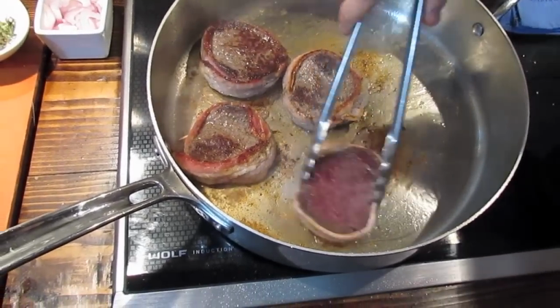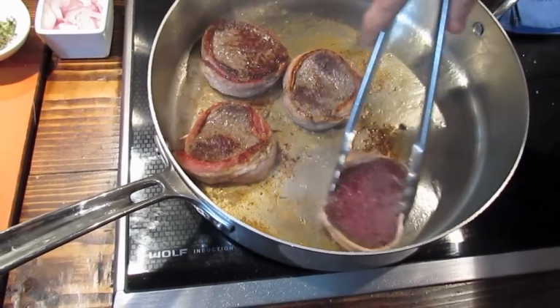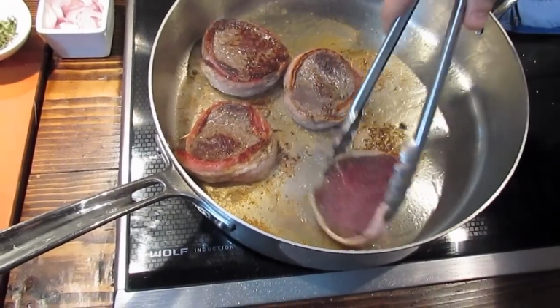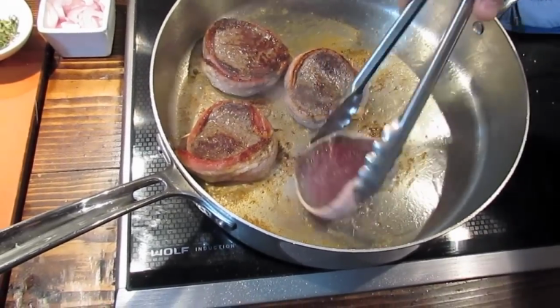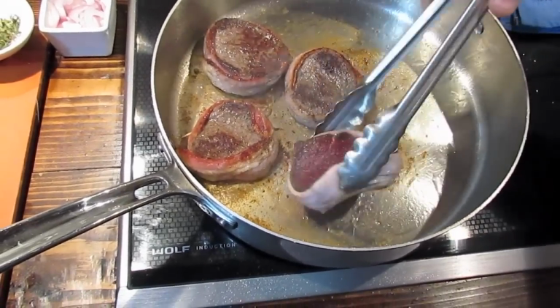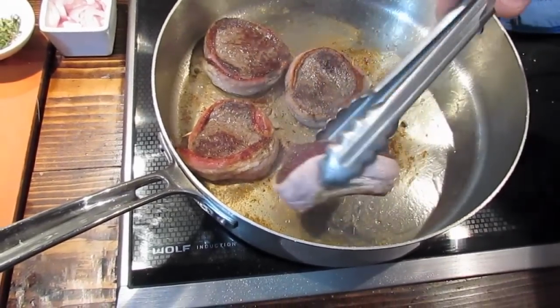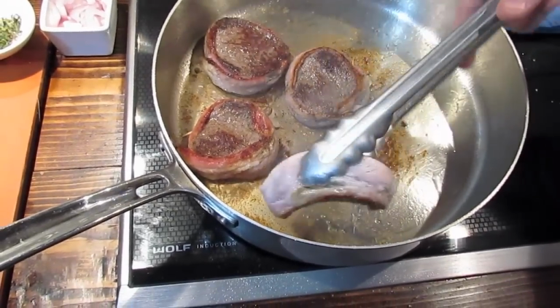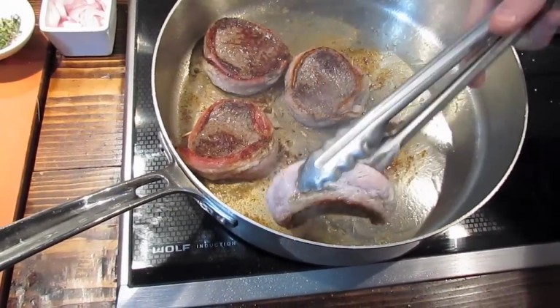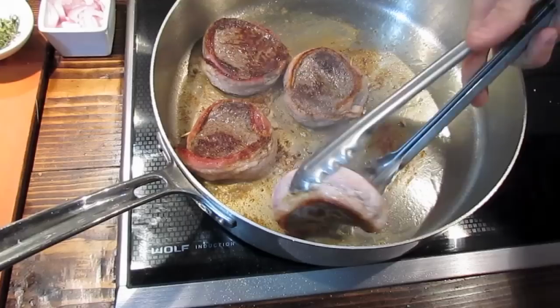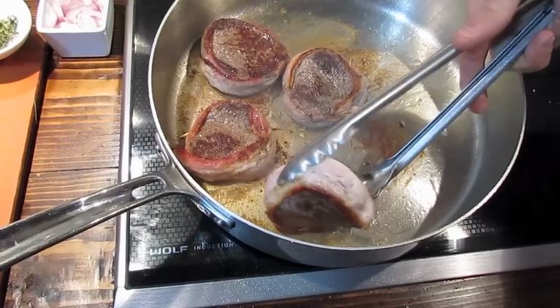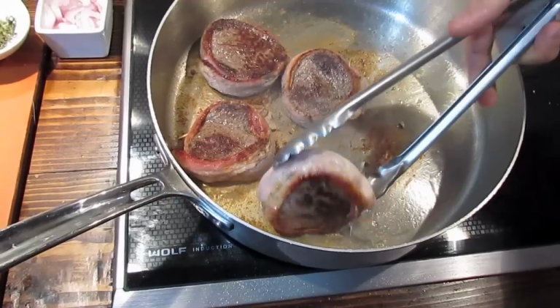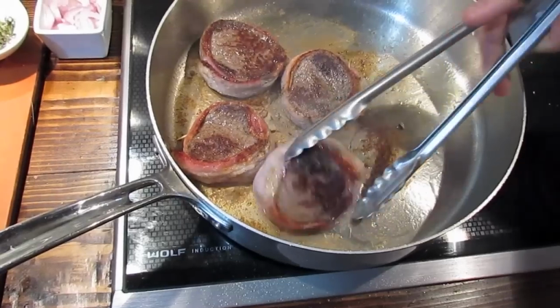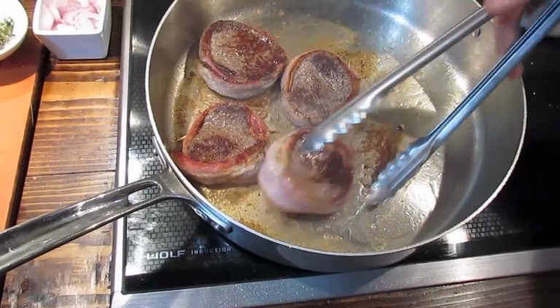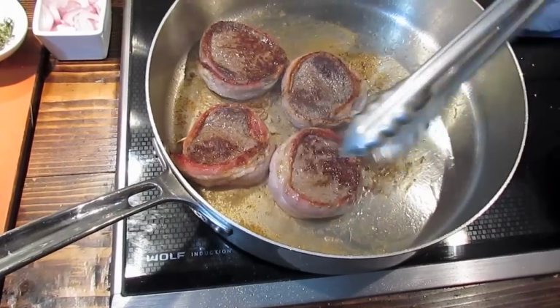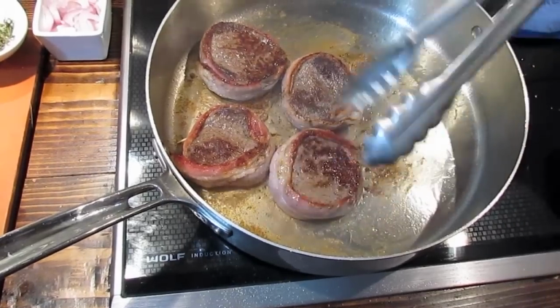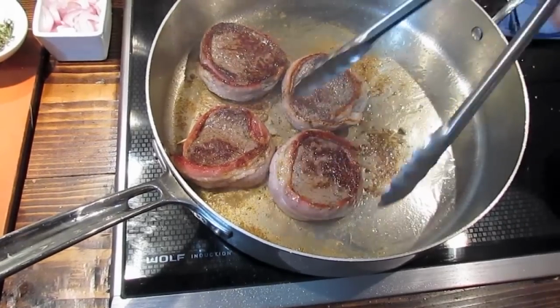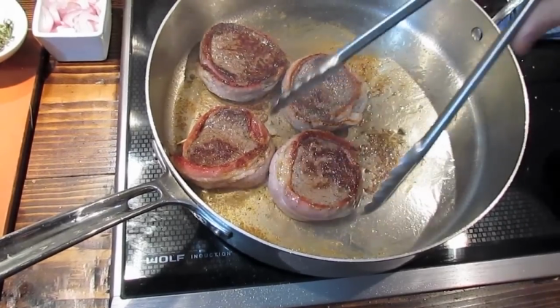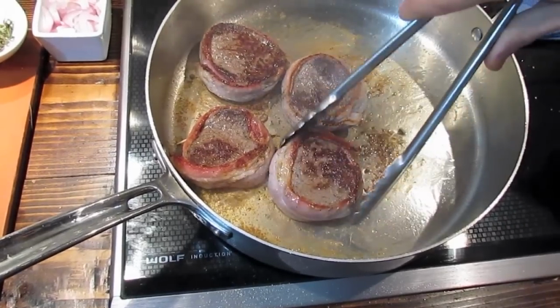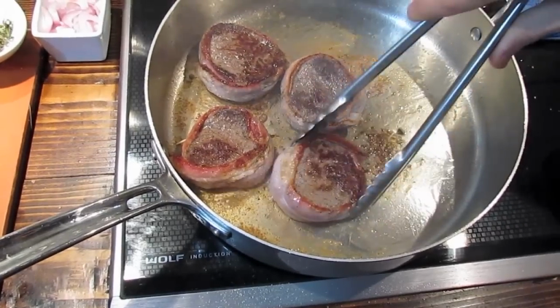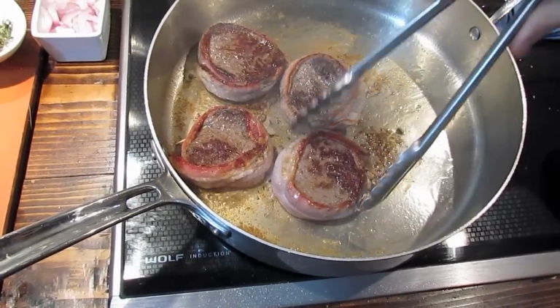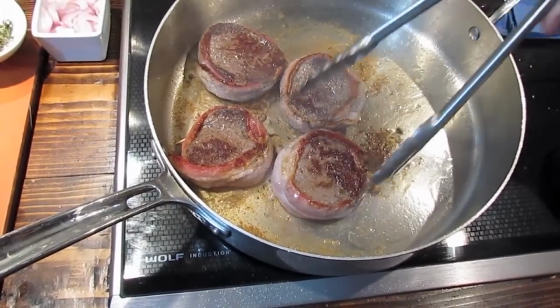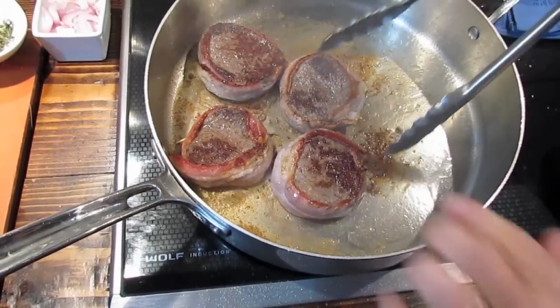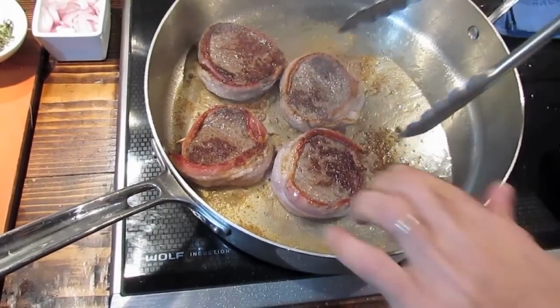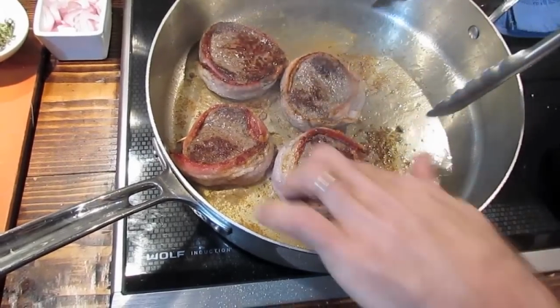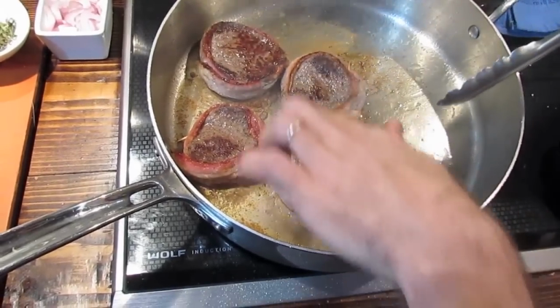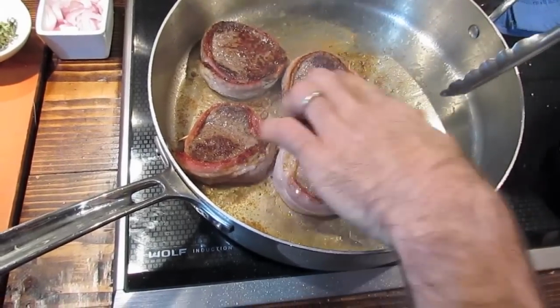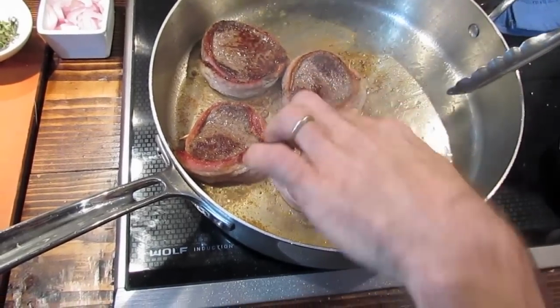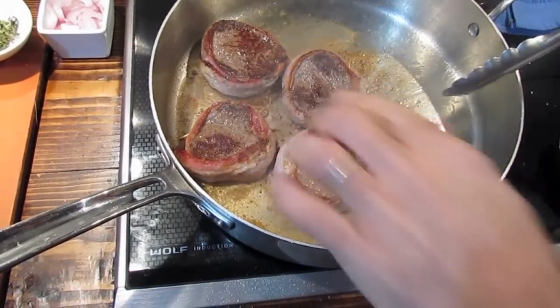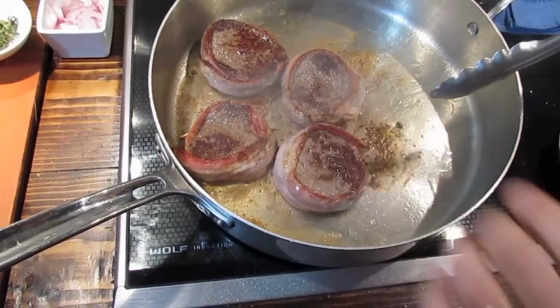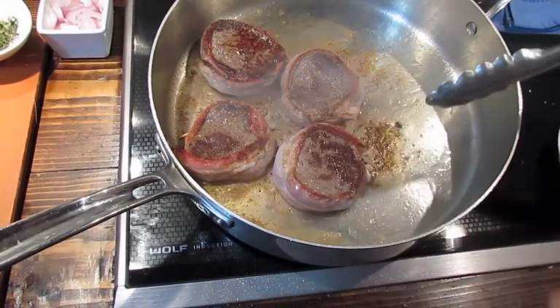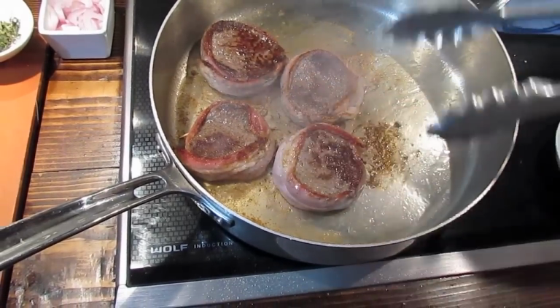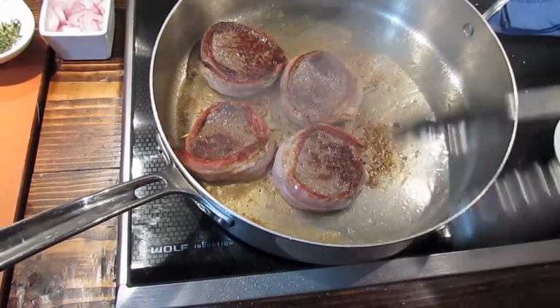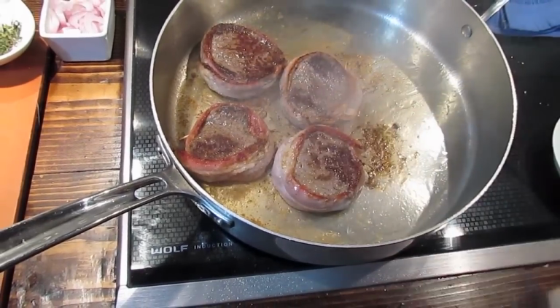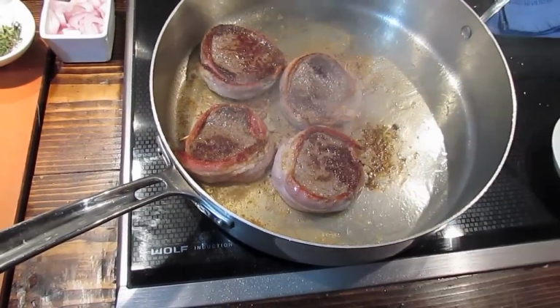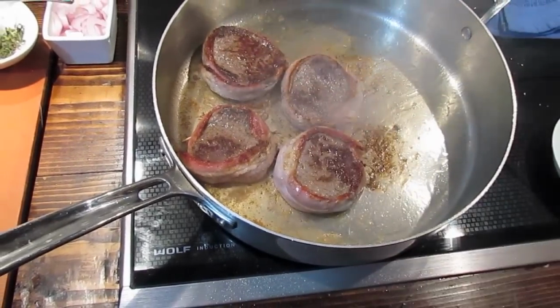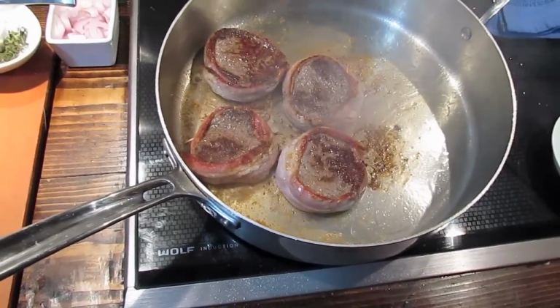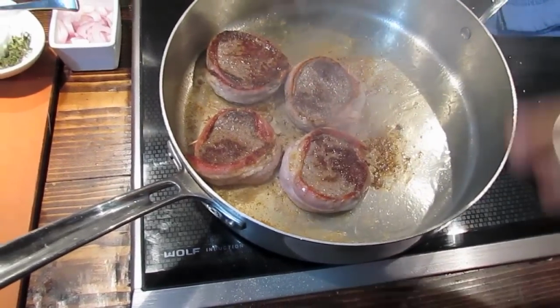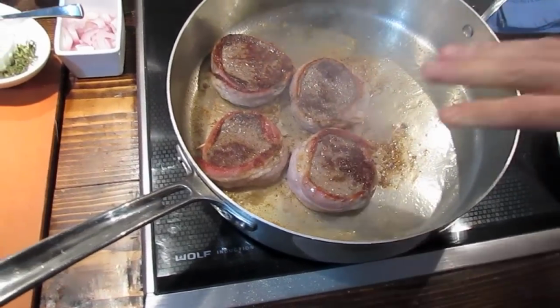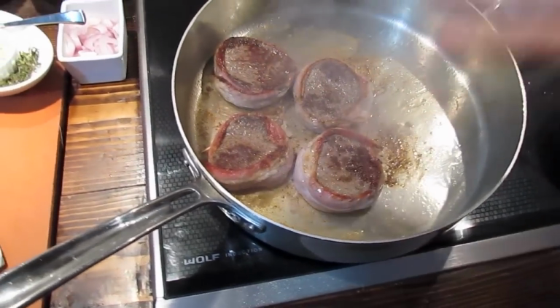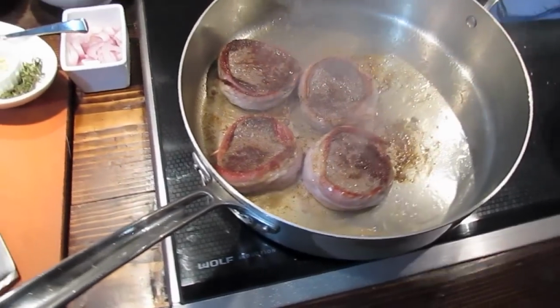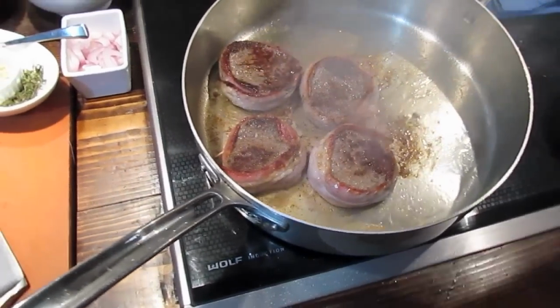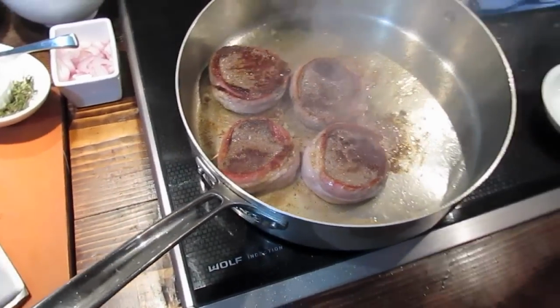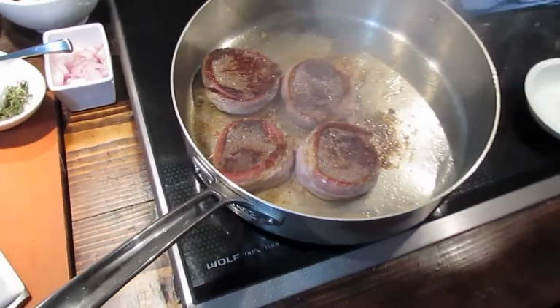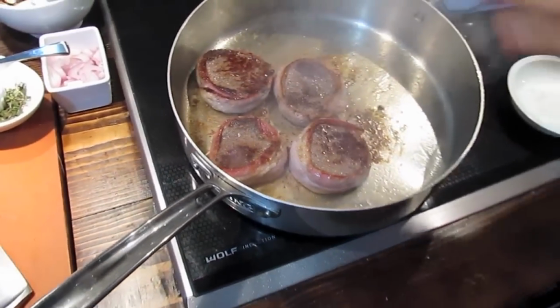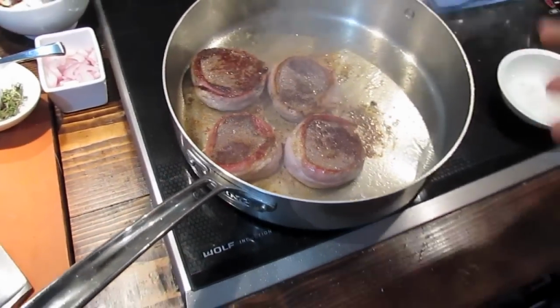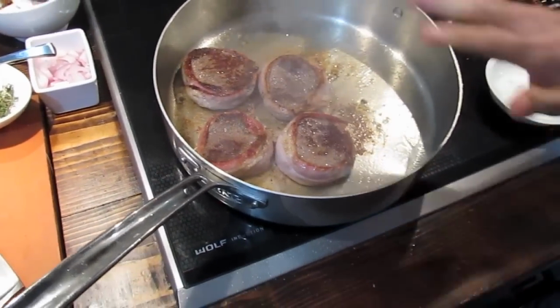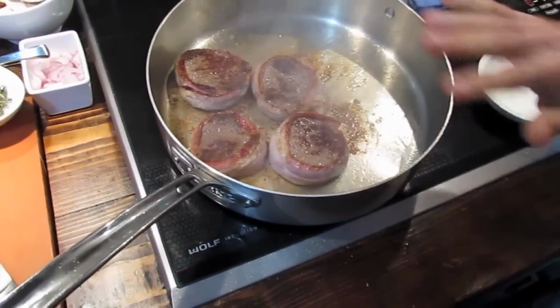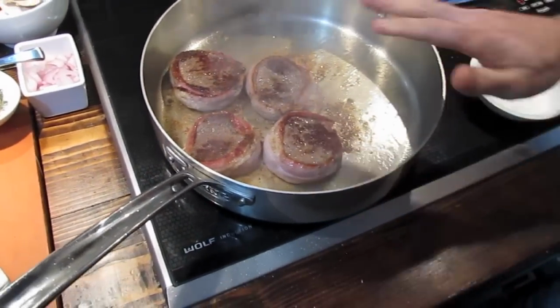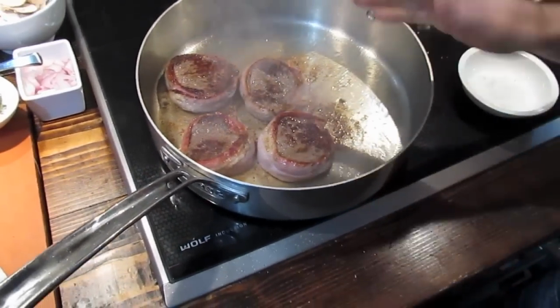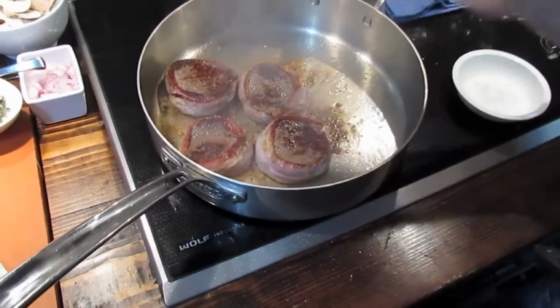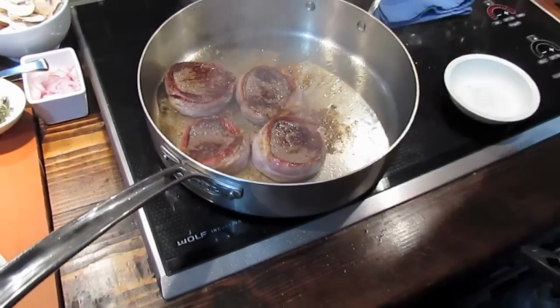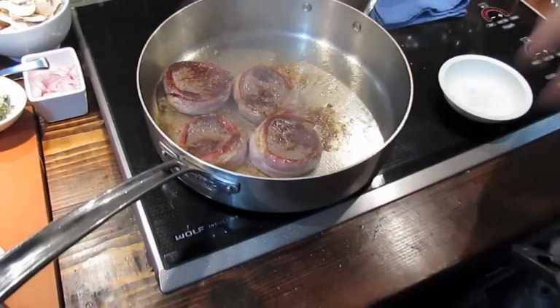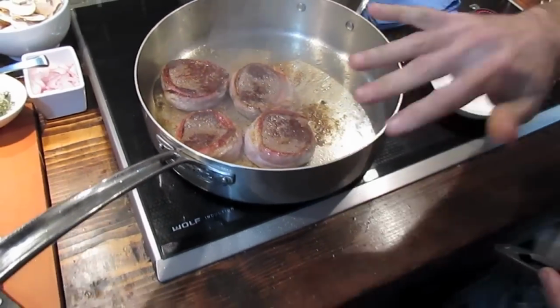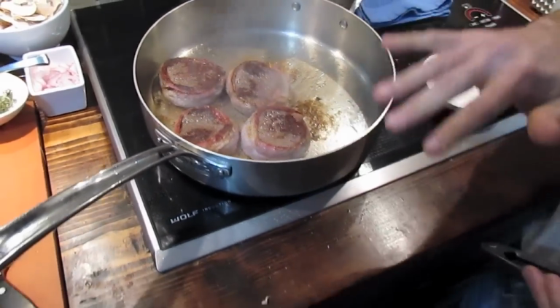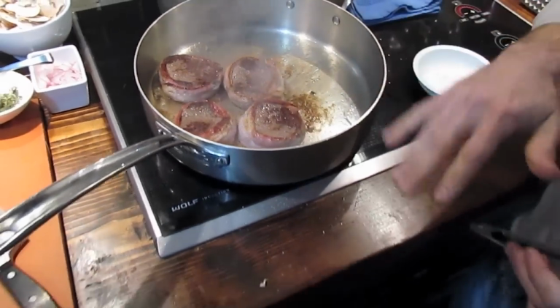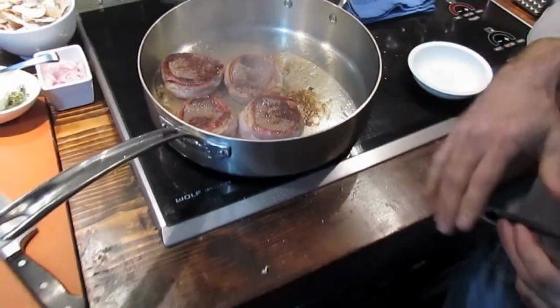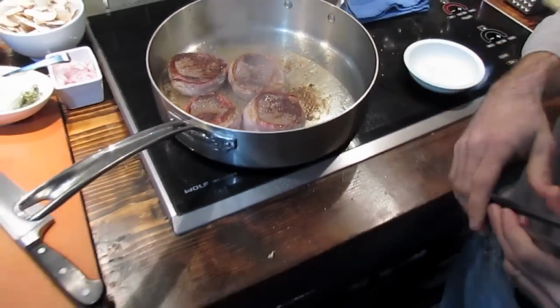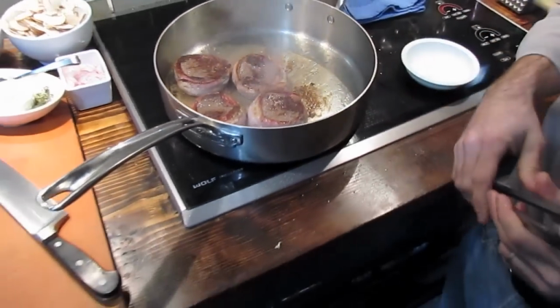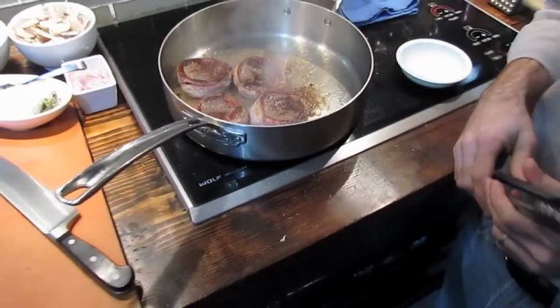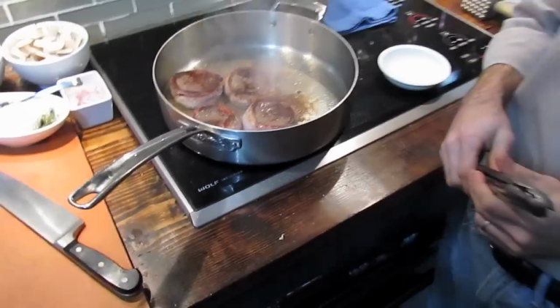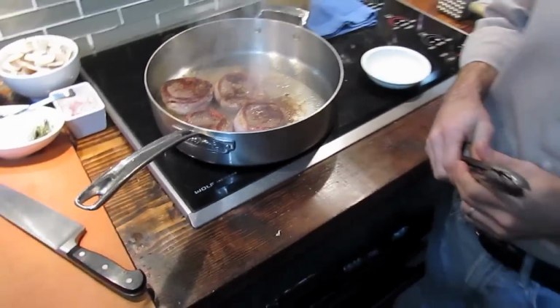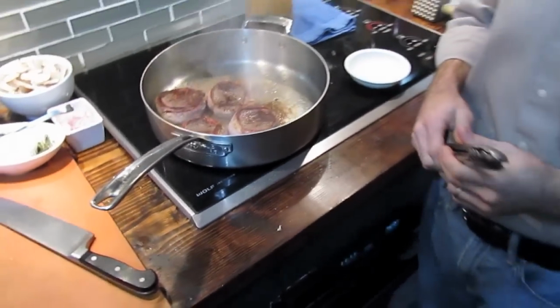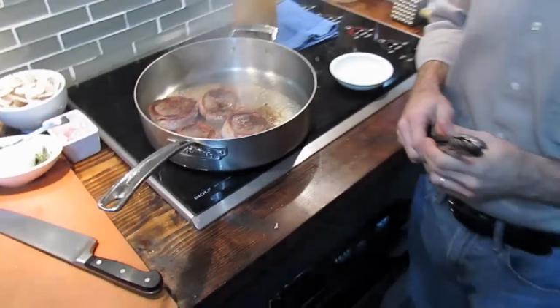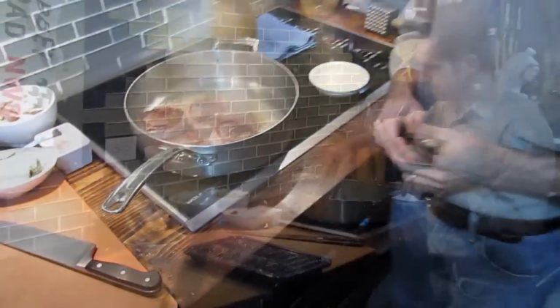Just flip this next one — again, that nice caramelization. We're going to let this sit no more than two minutes and then we're going to finish these off in the oven.